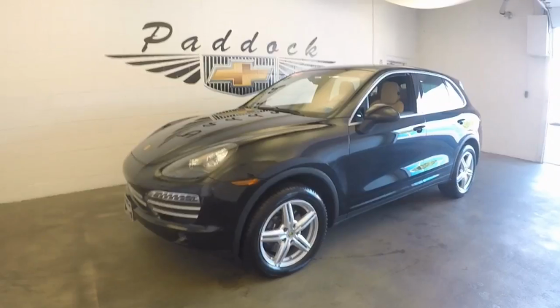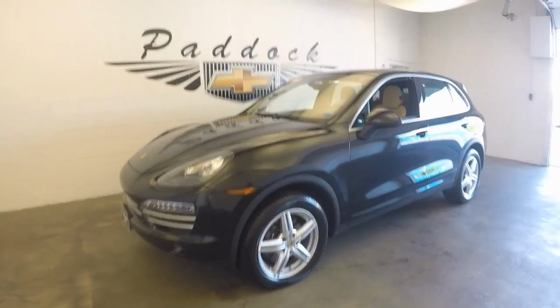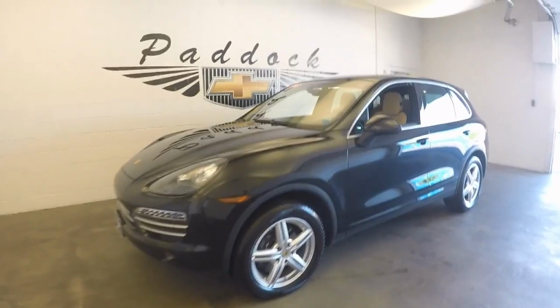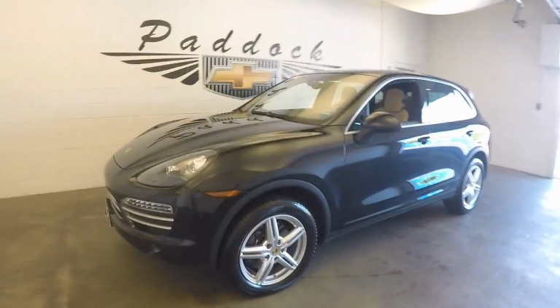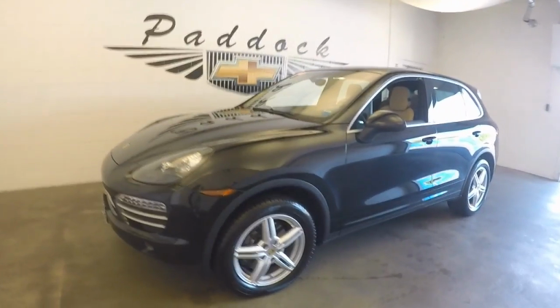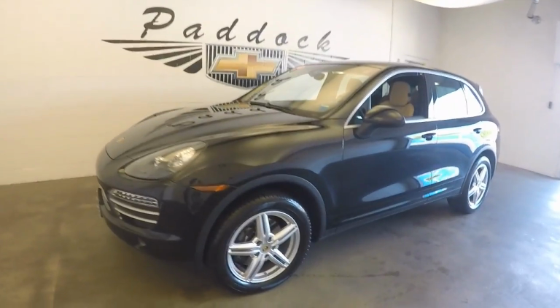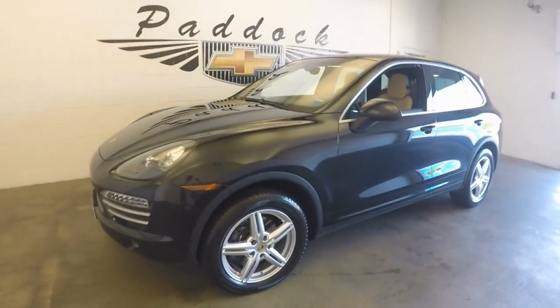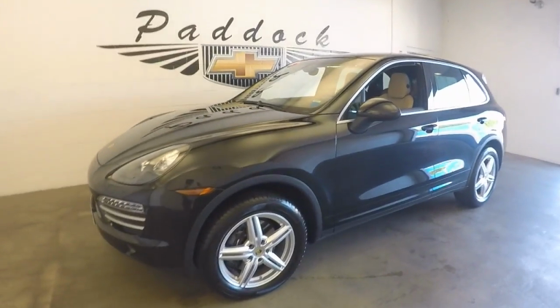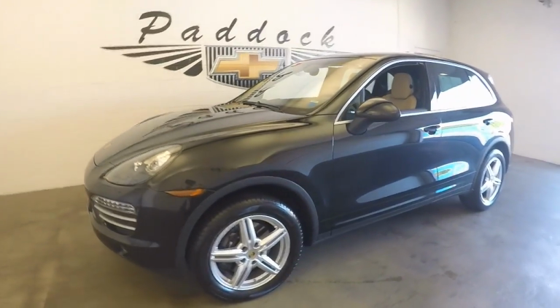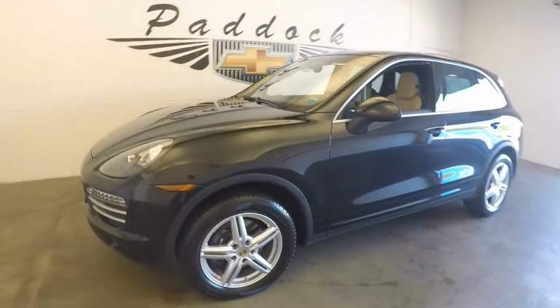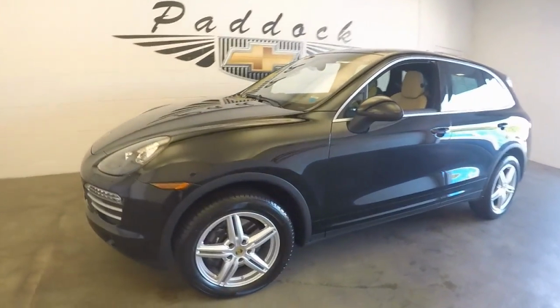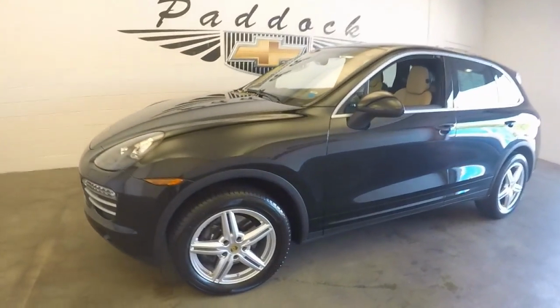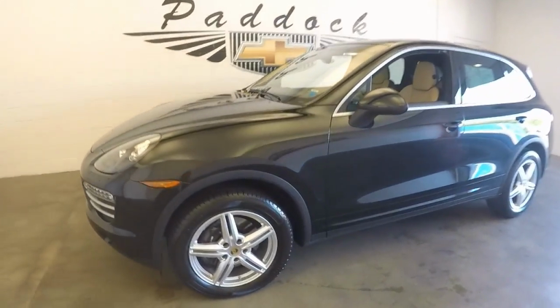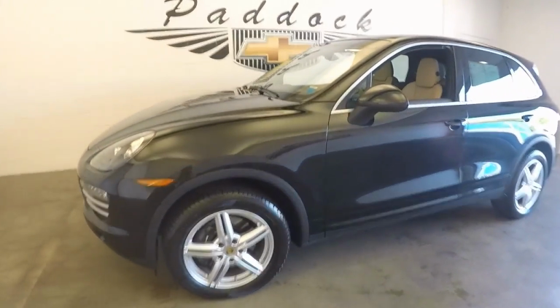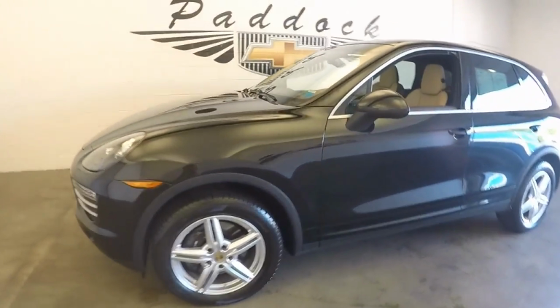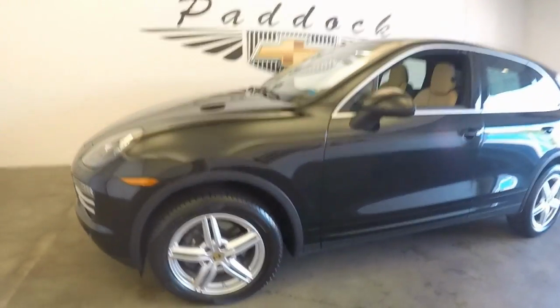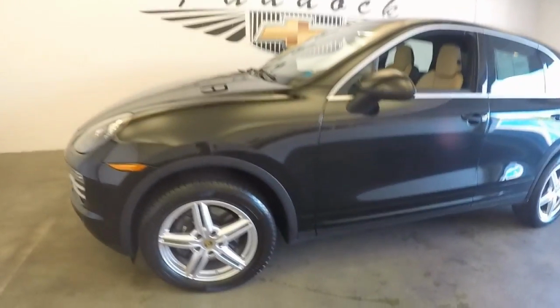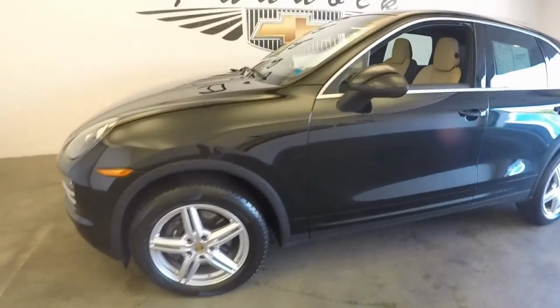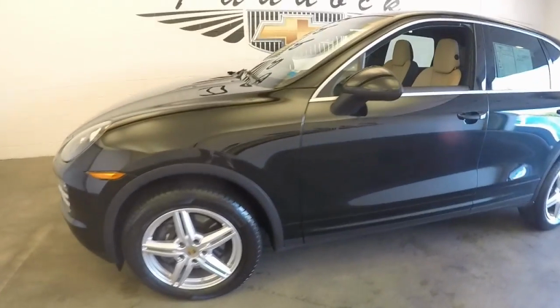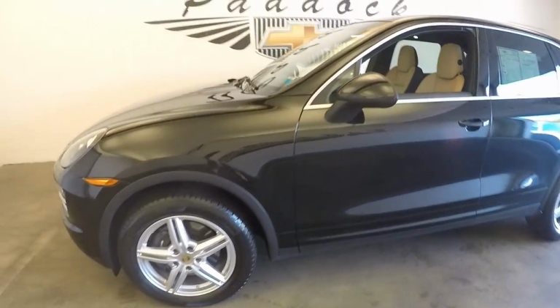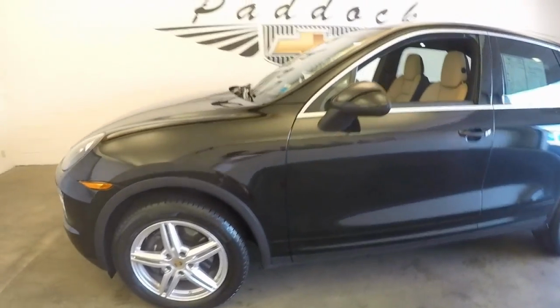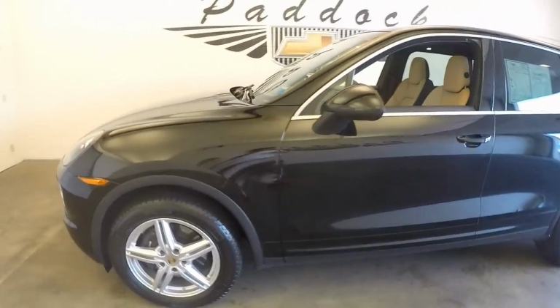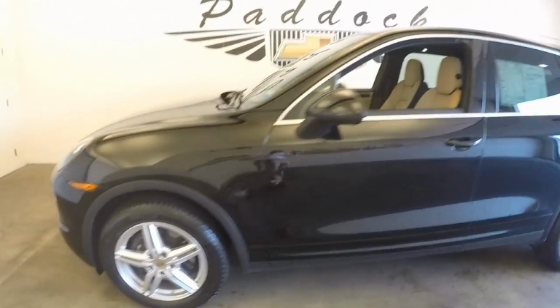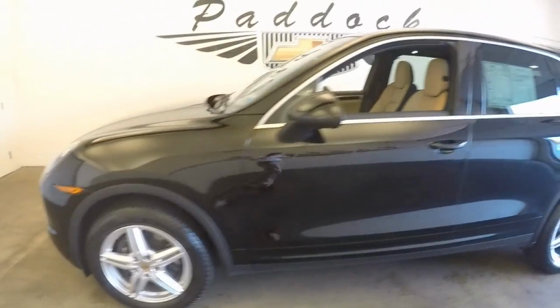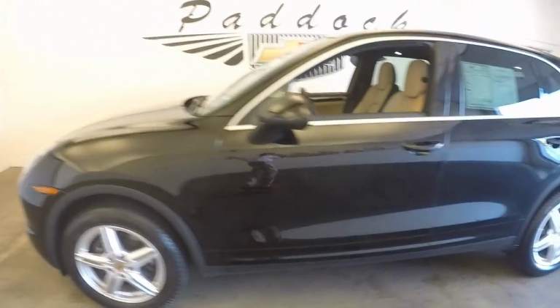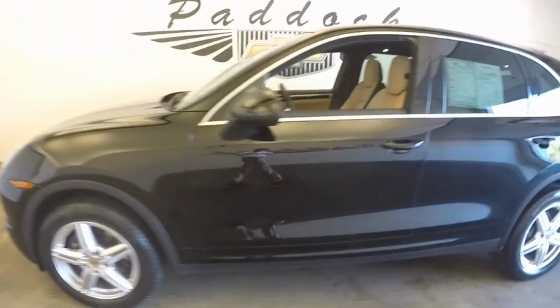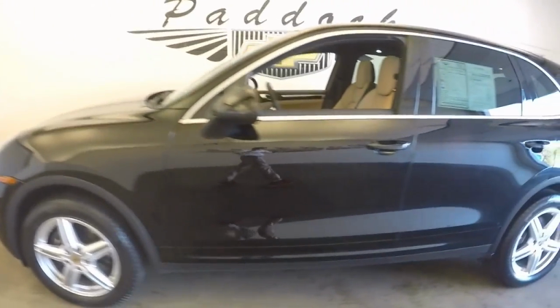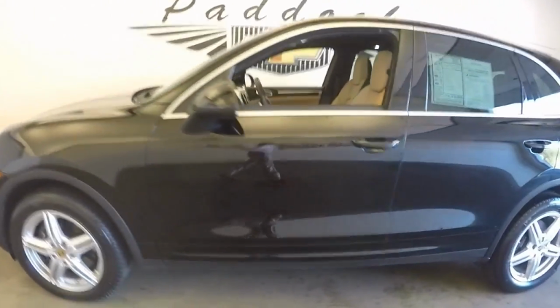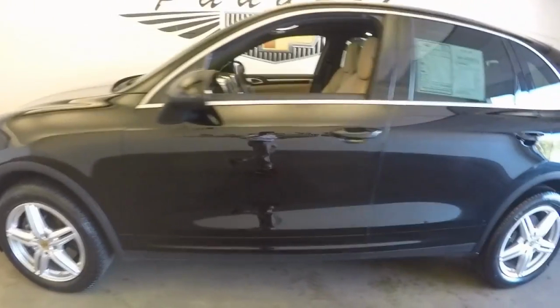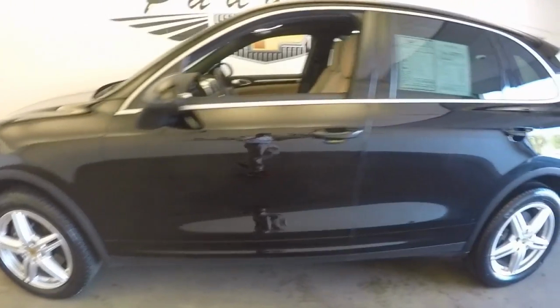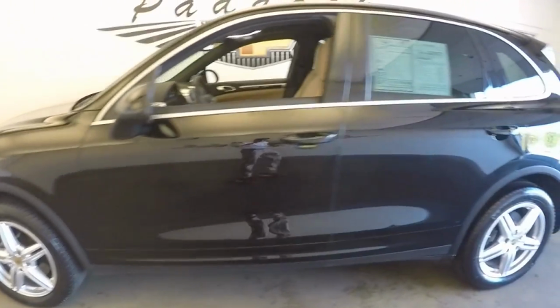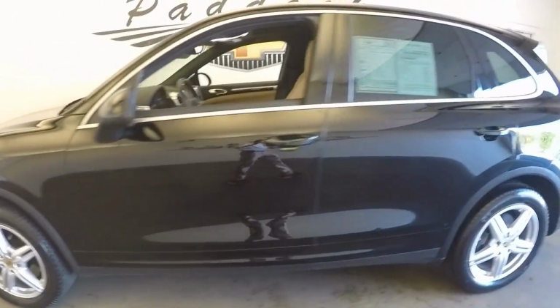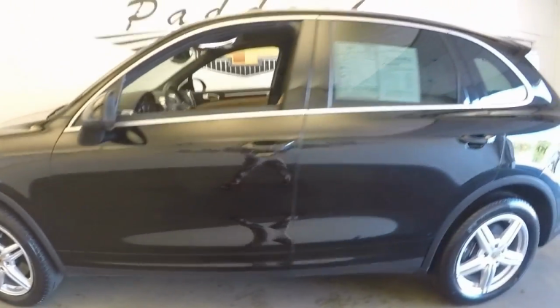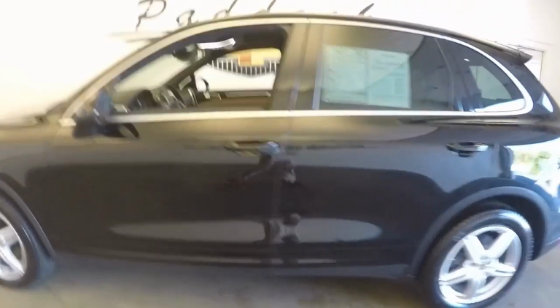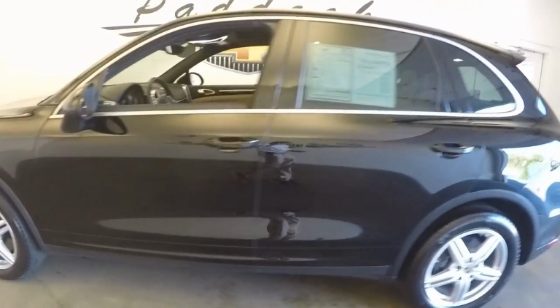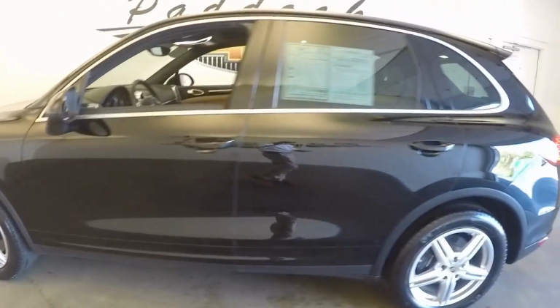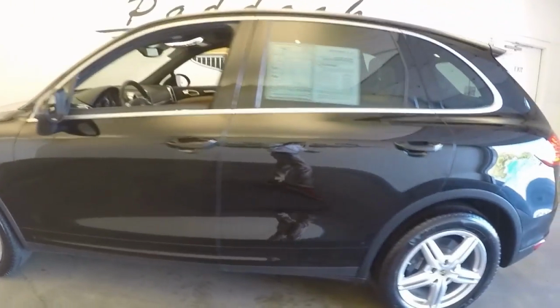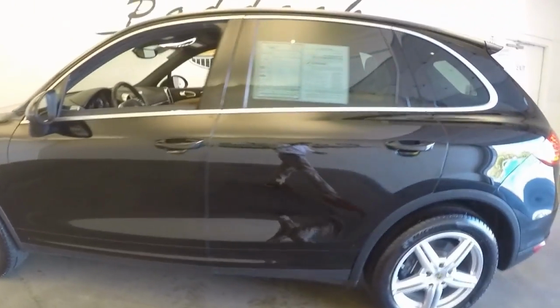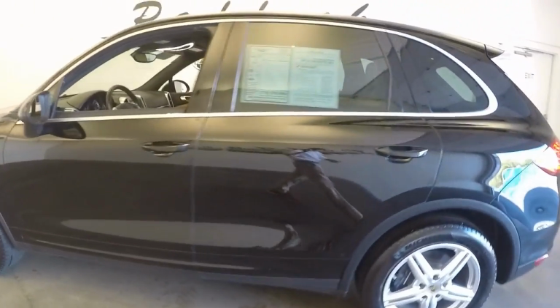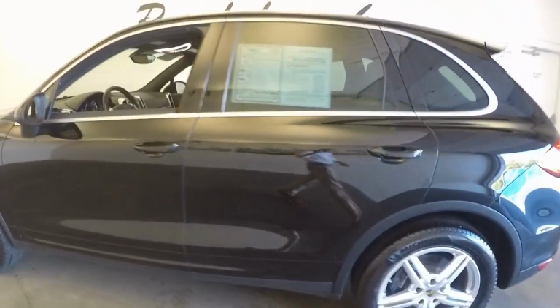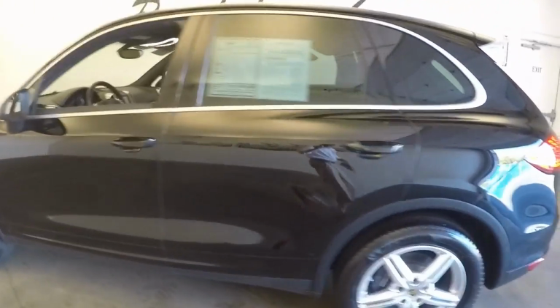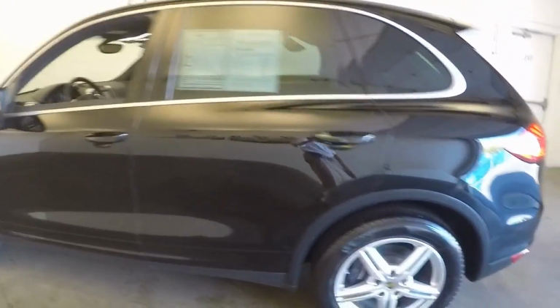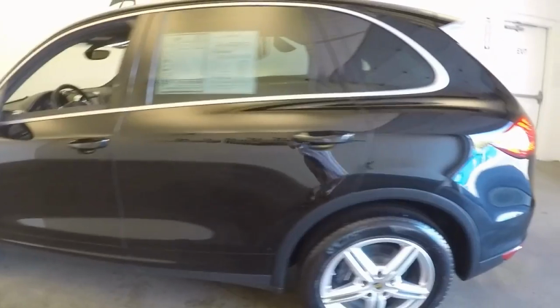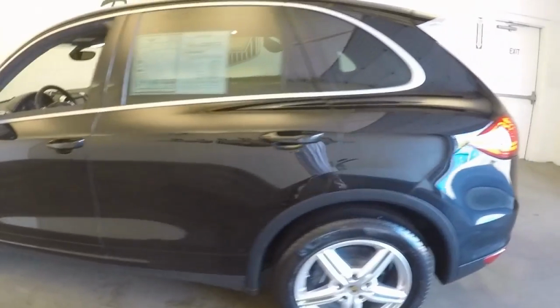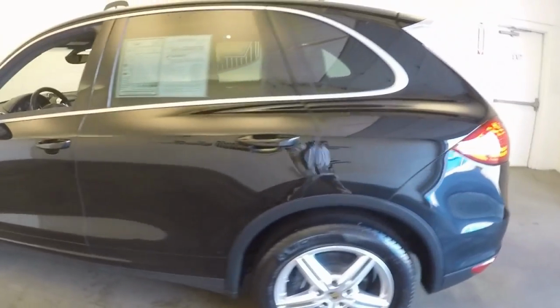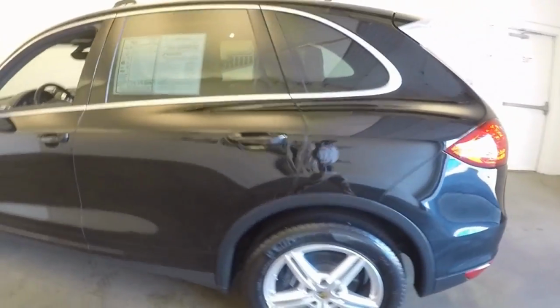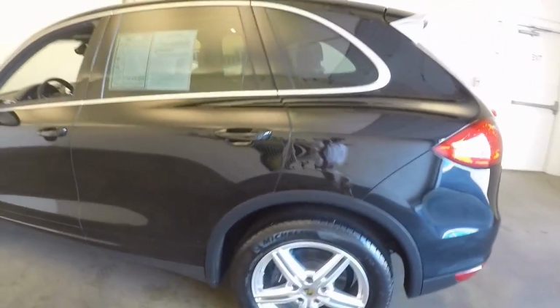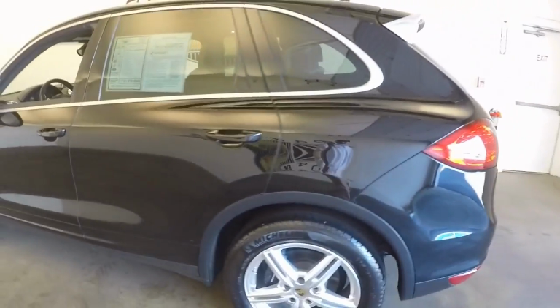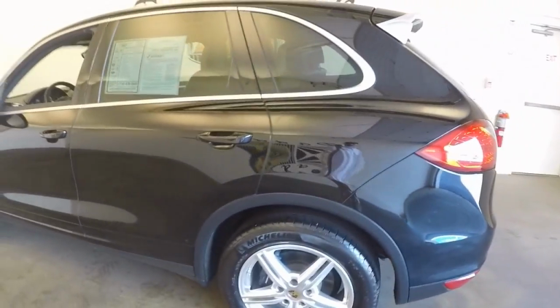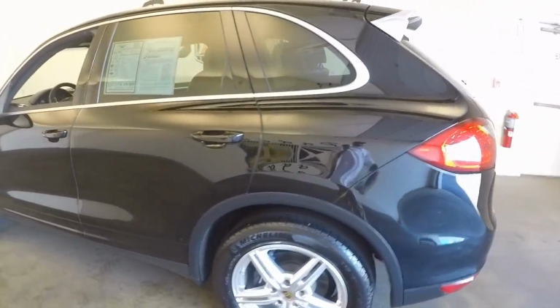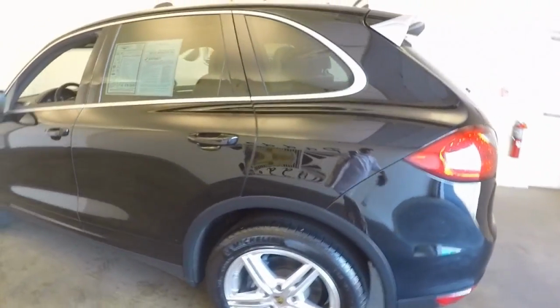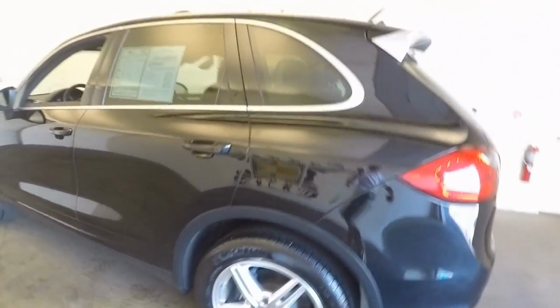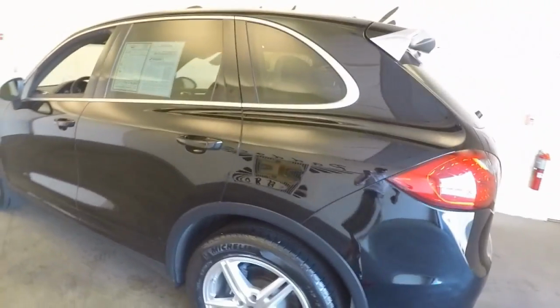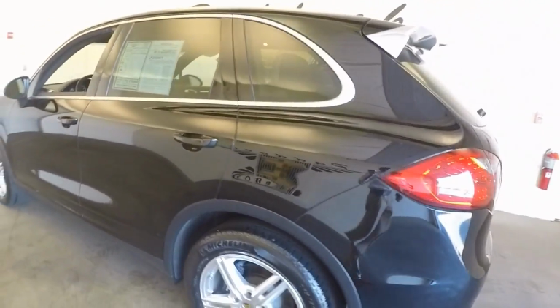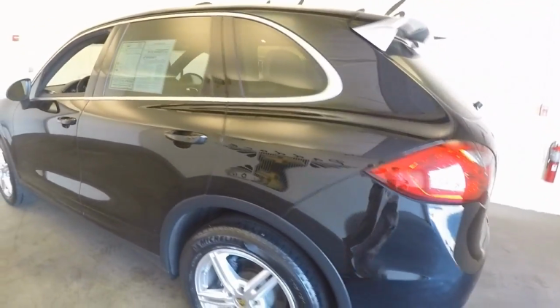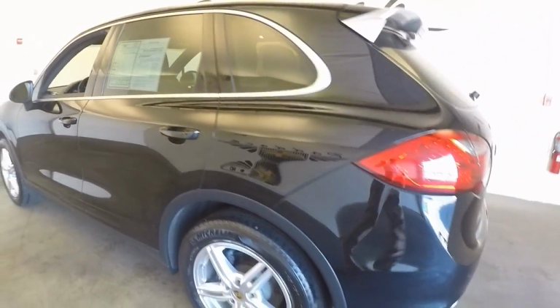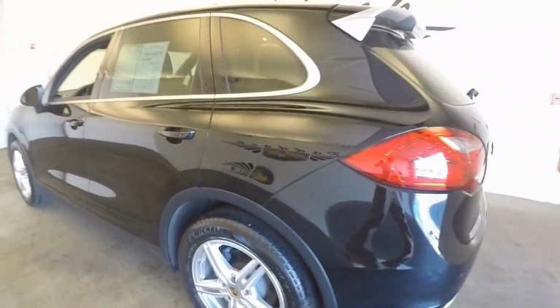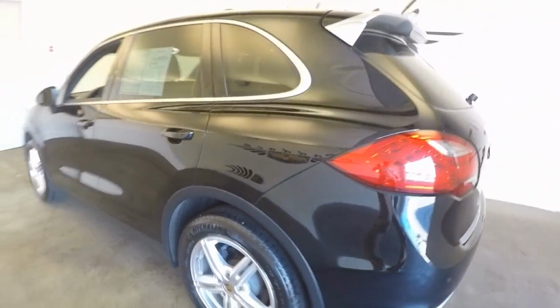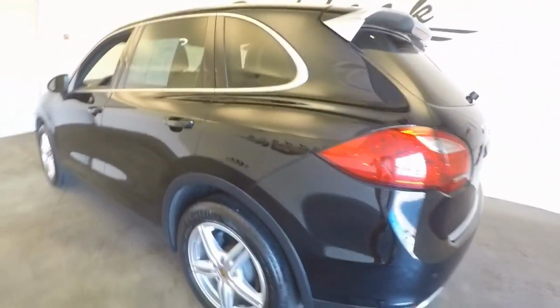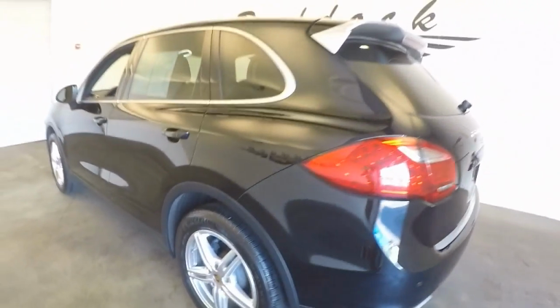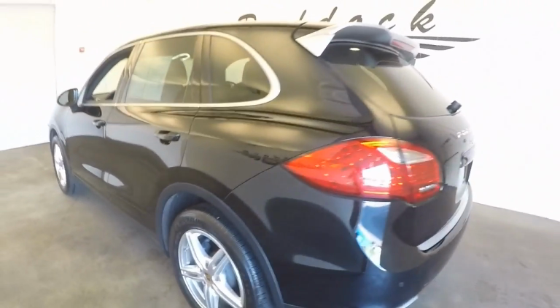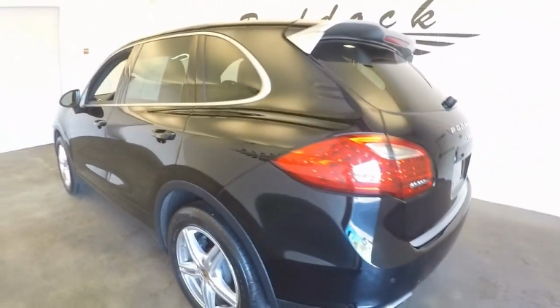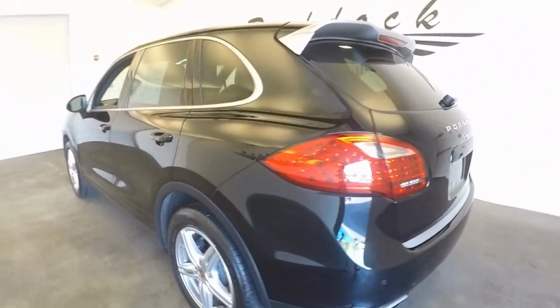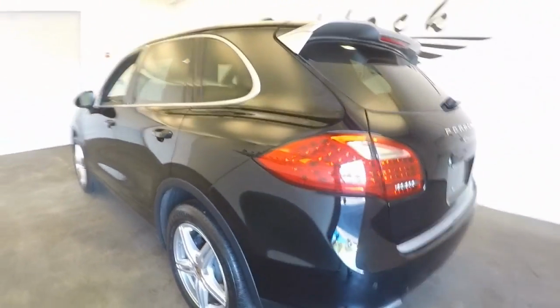This is a 2014 Porsche Cayenne. It's in absolutely perfect shape.